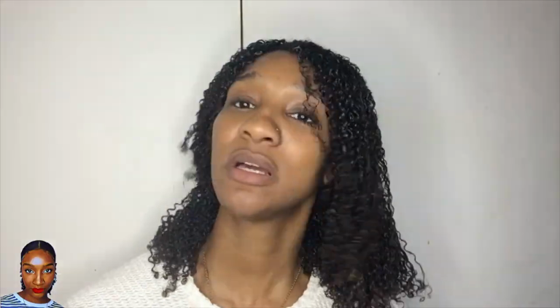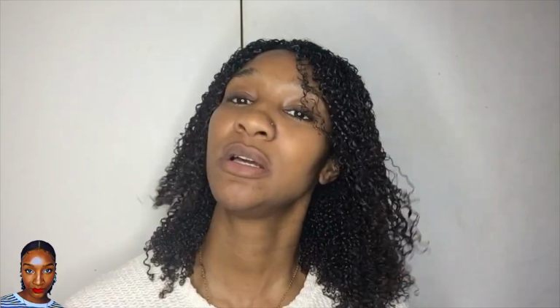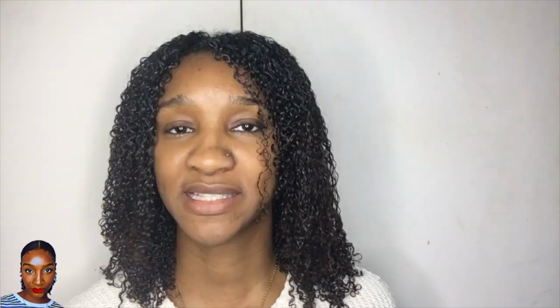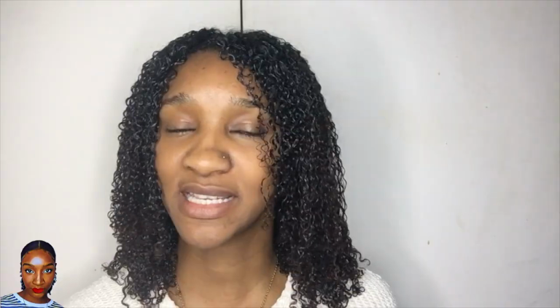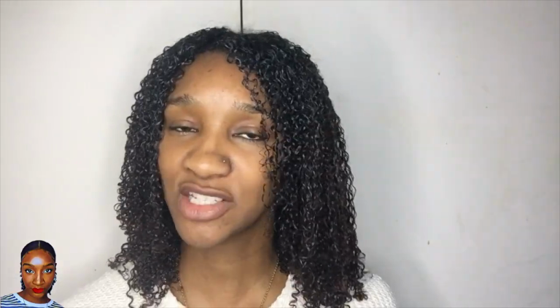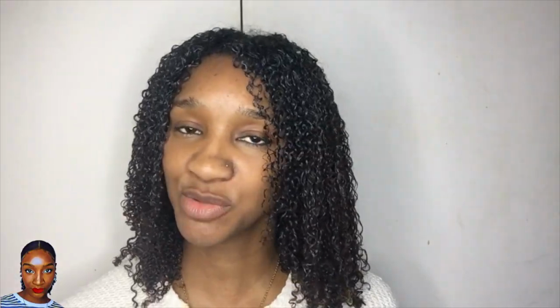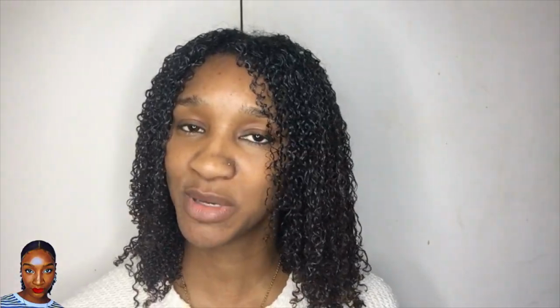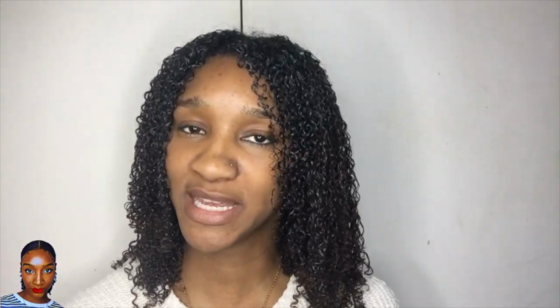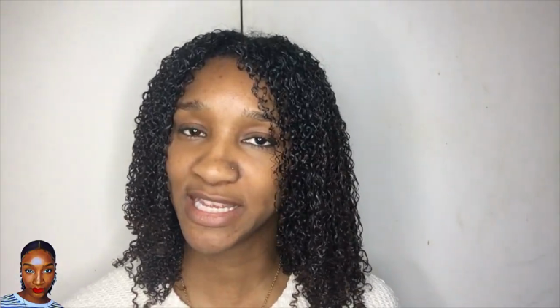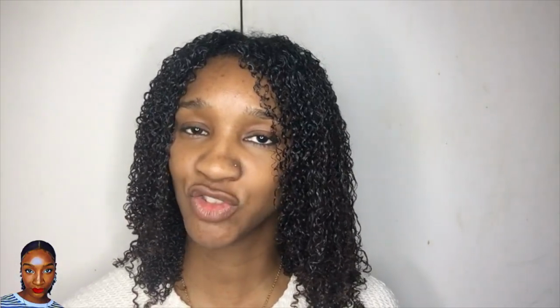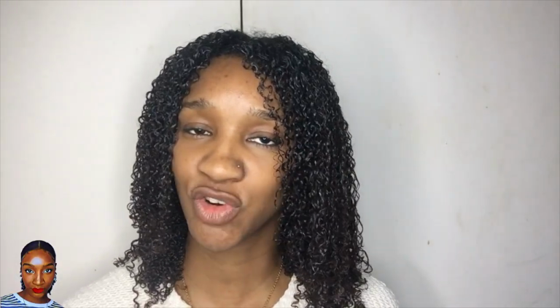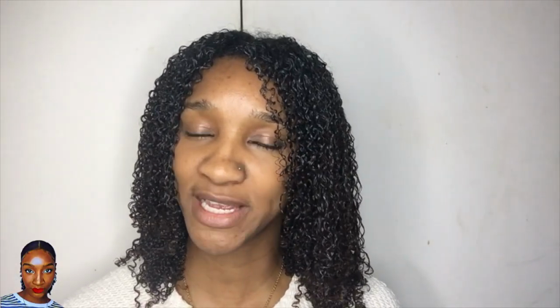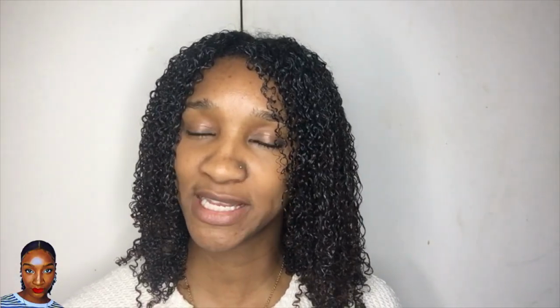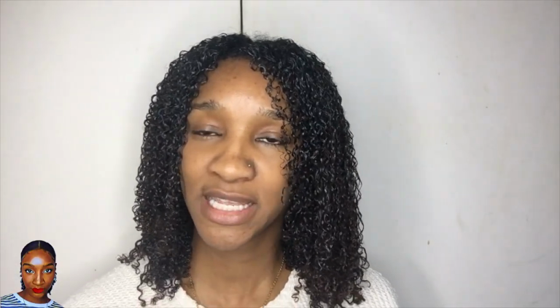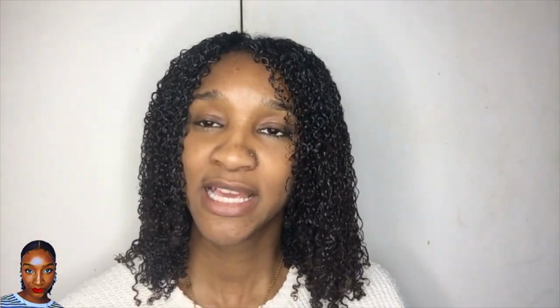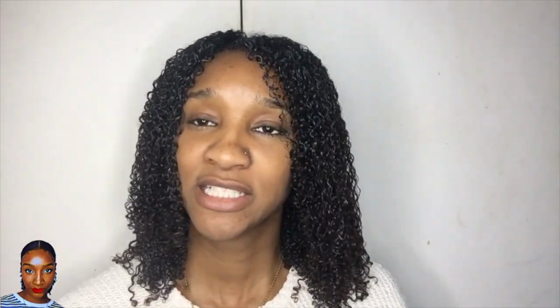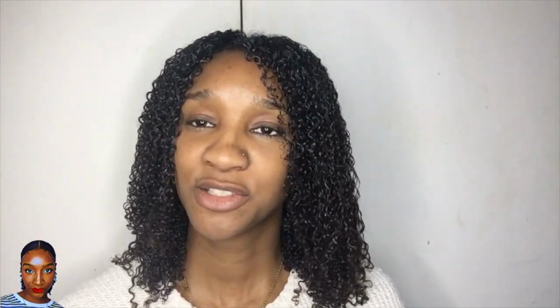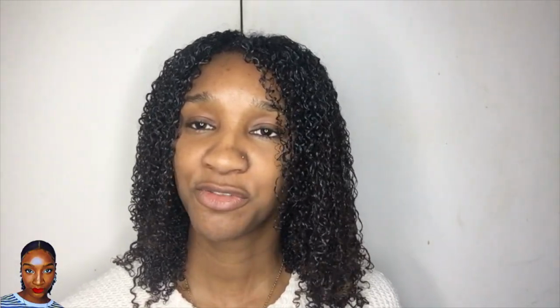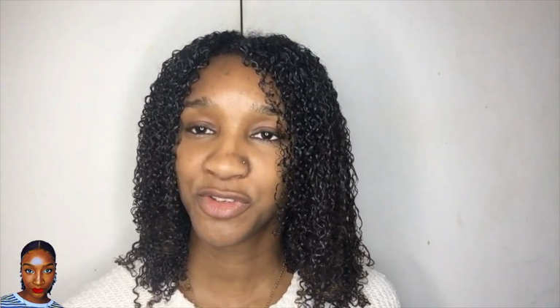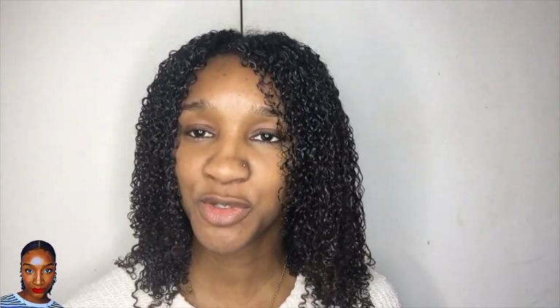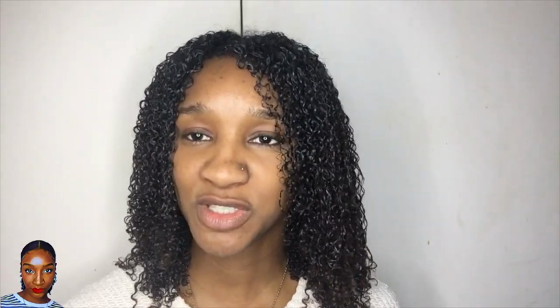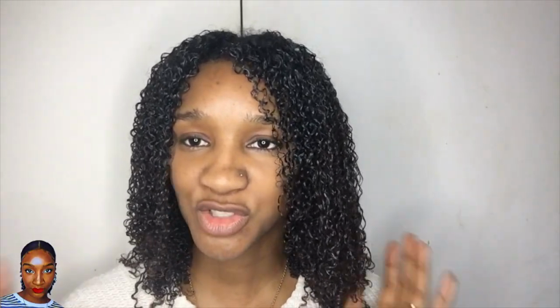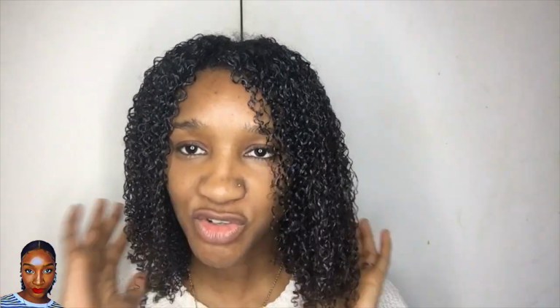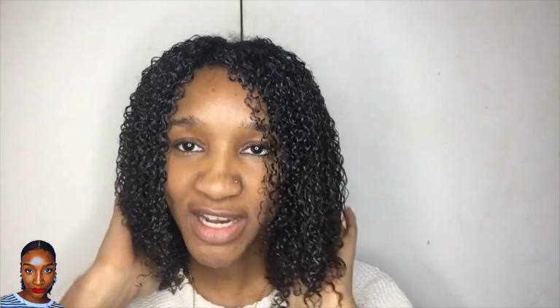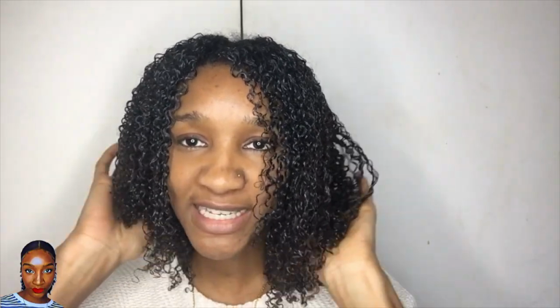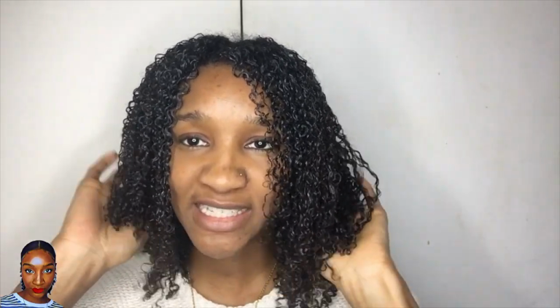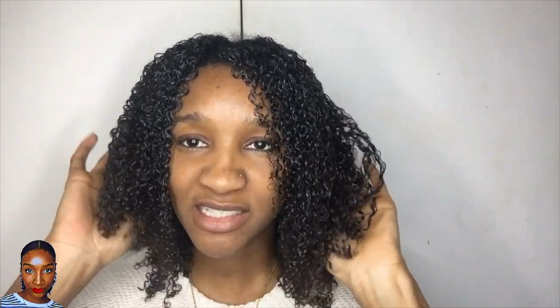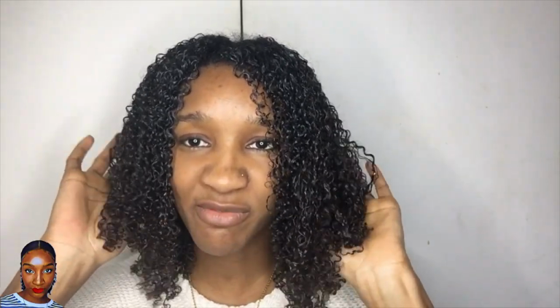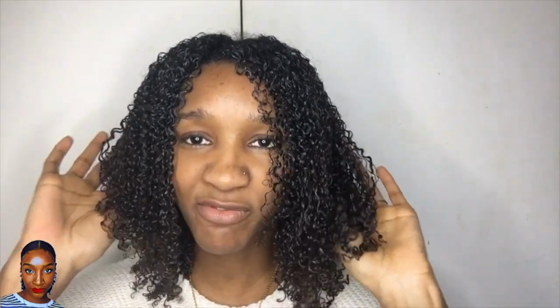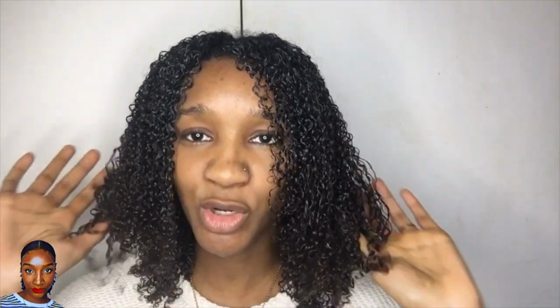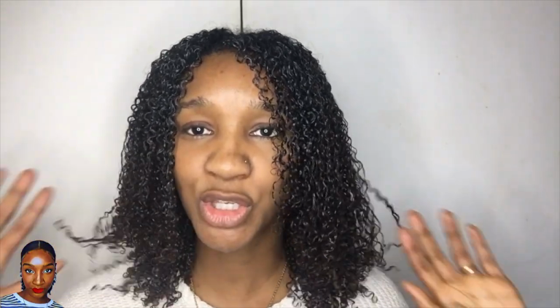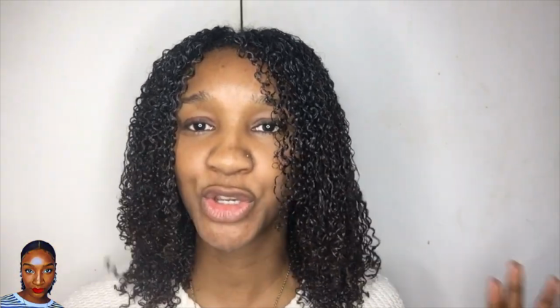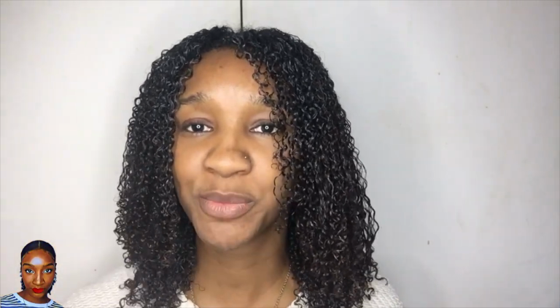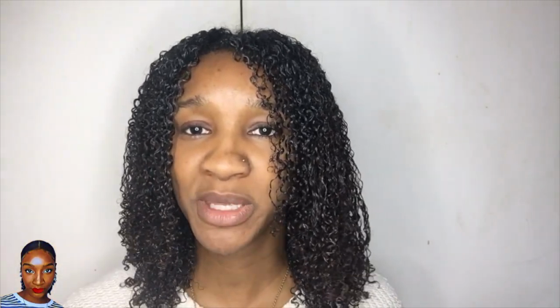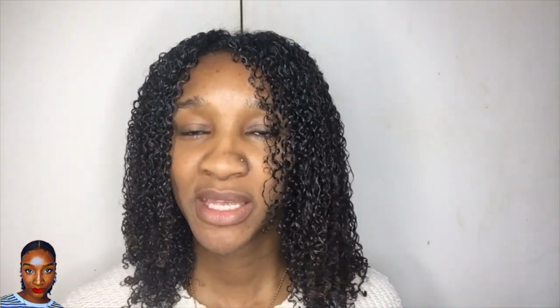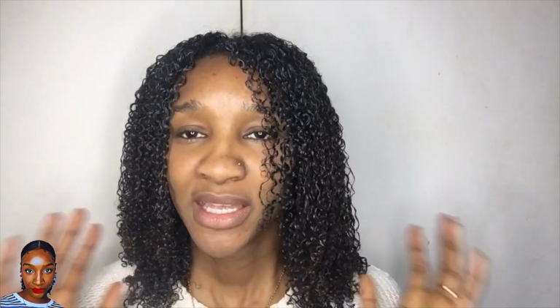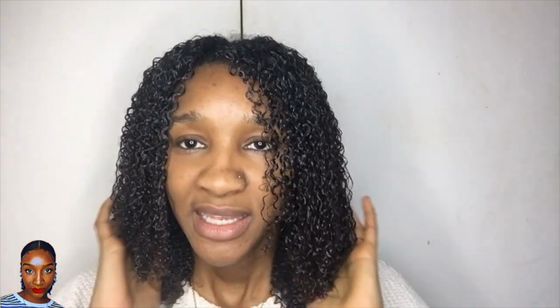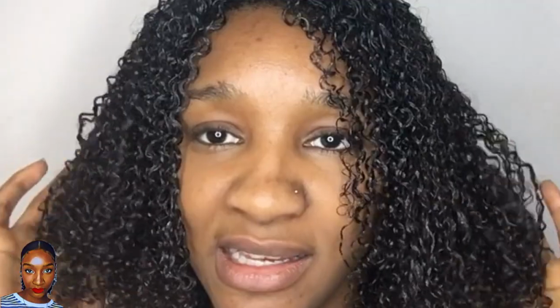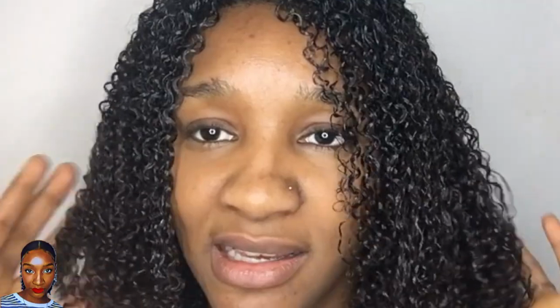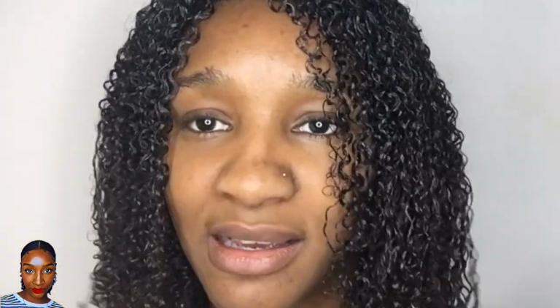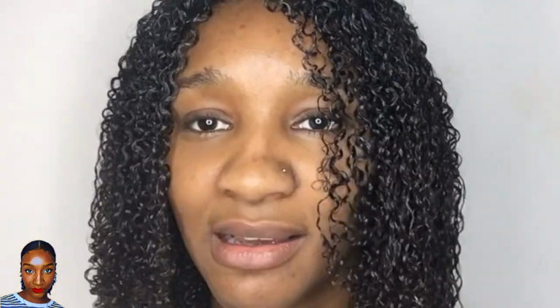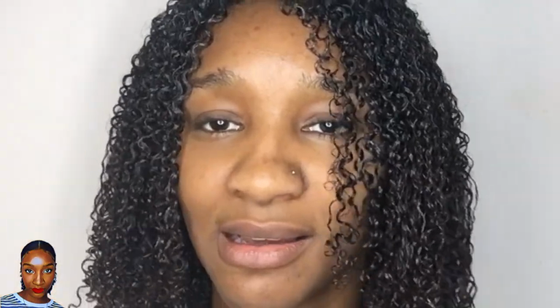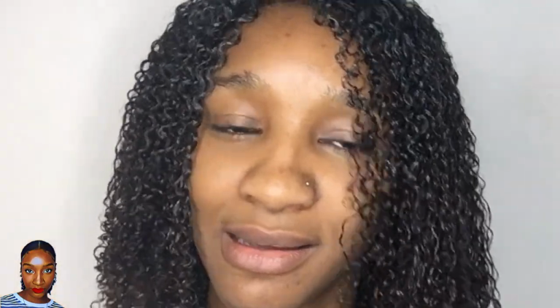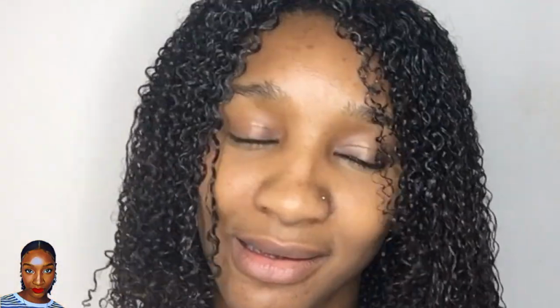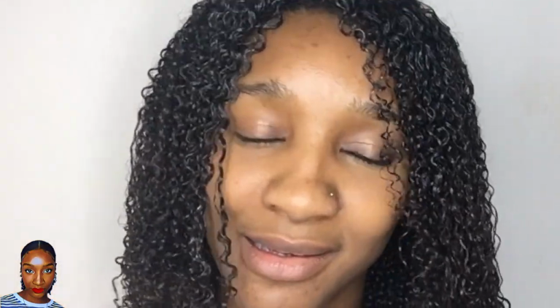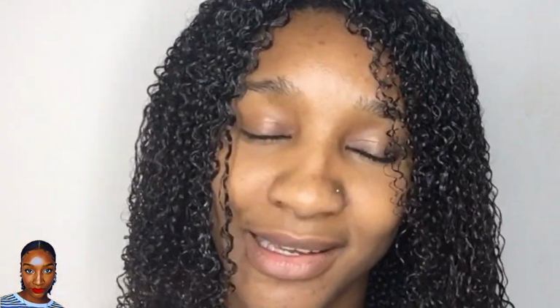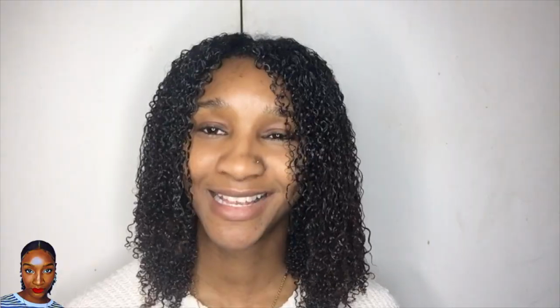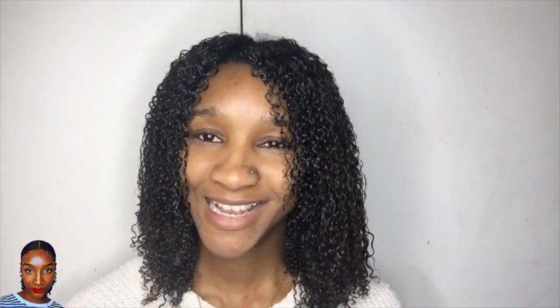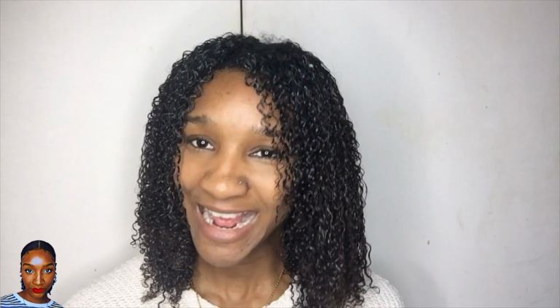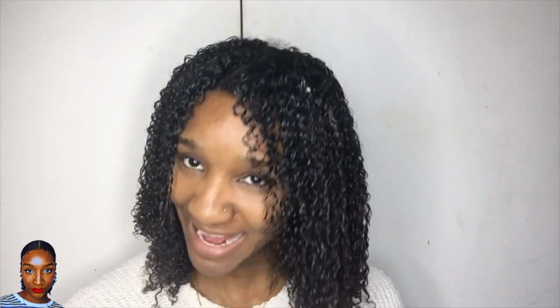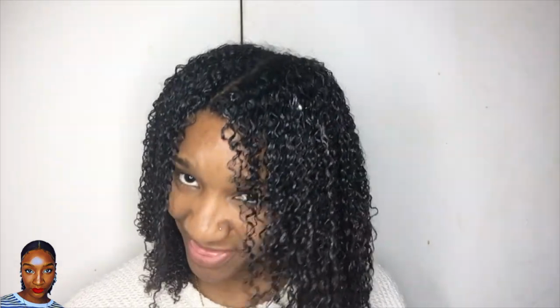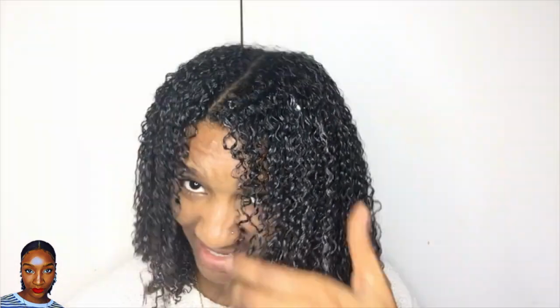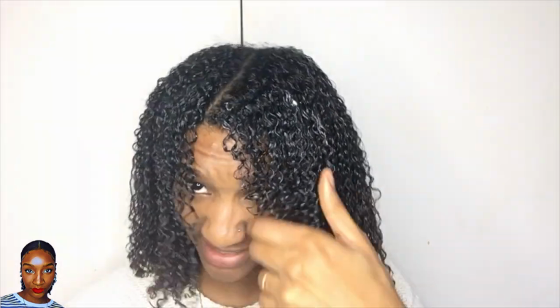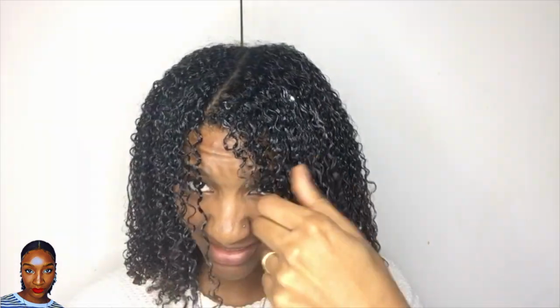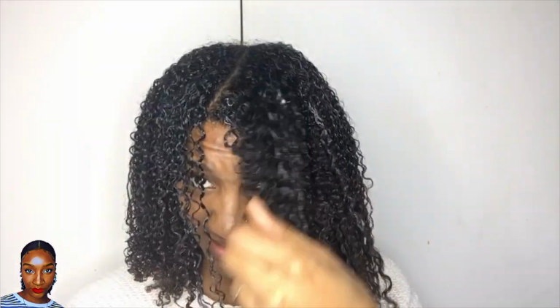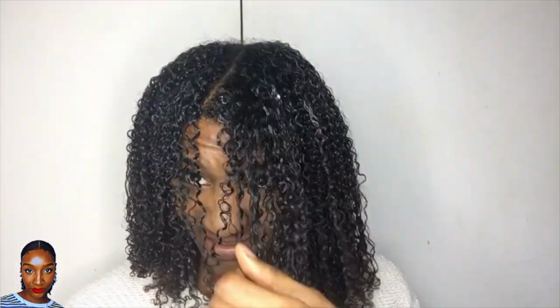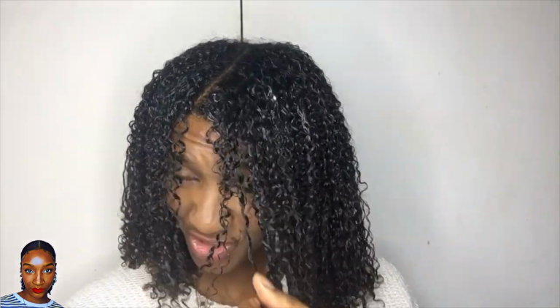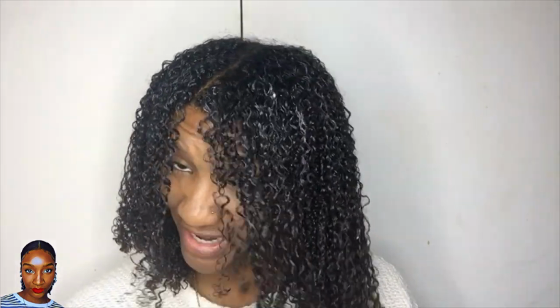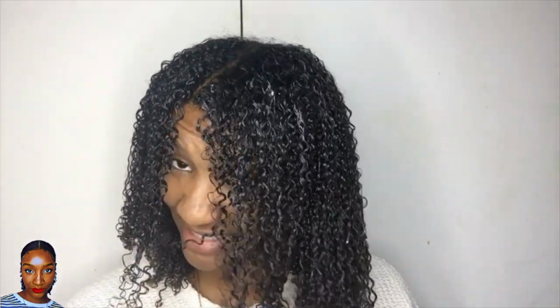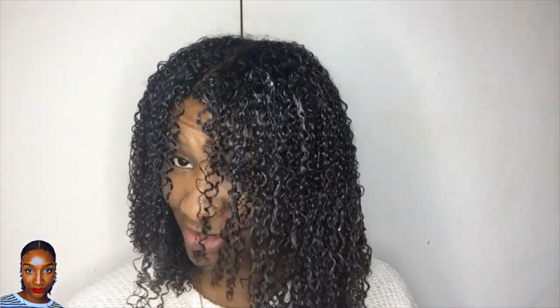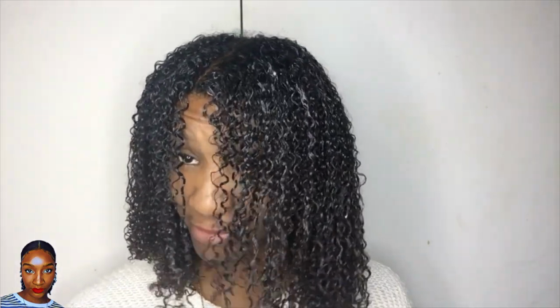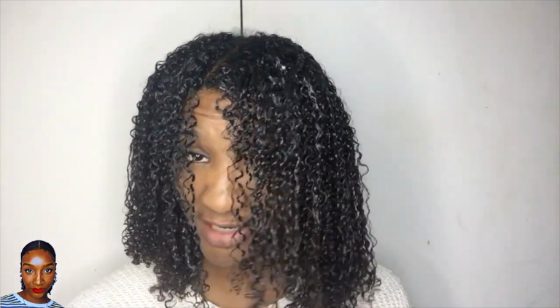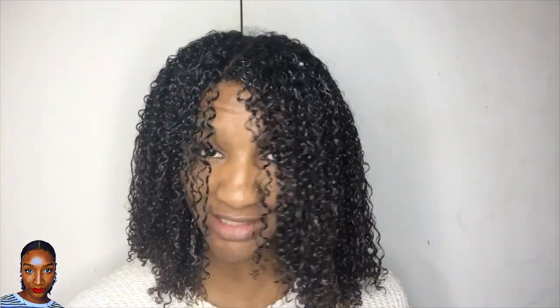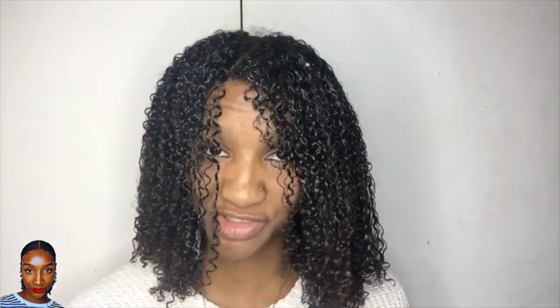So I'll section my hair, dry it, diffuse it, try and get some volume, and then try and get a fringe.